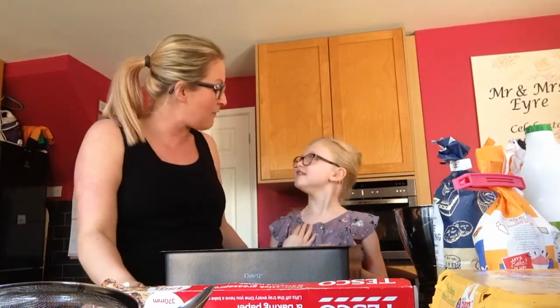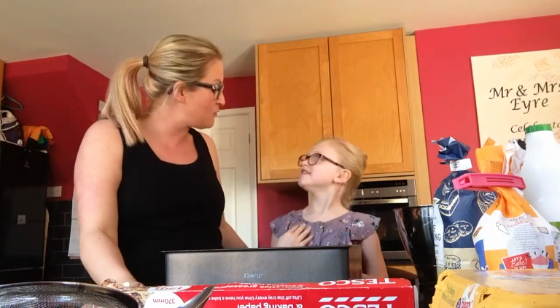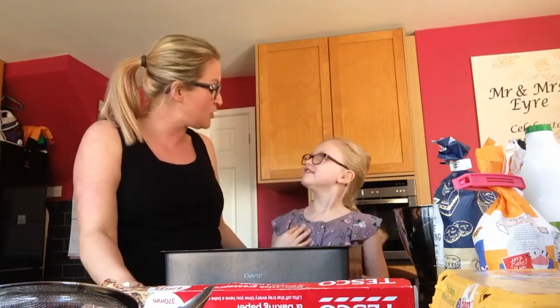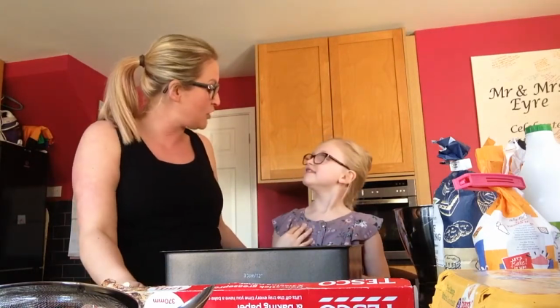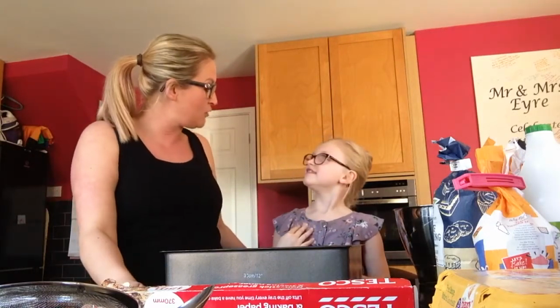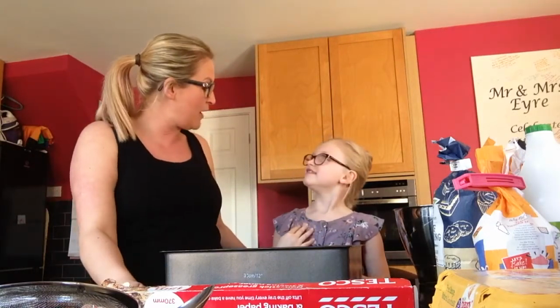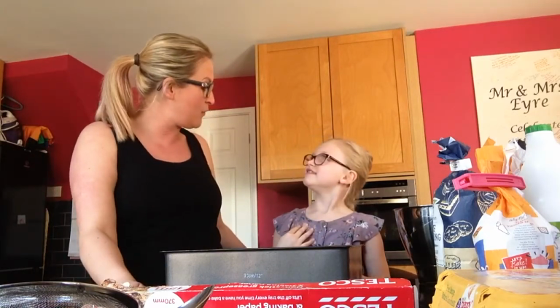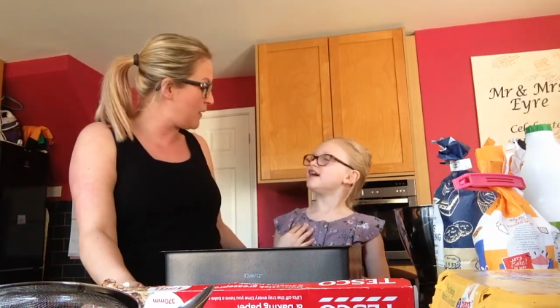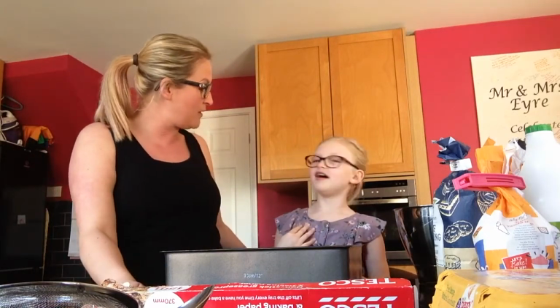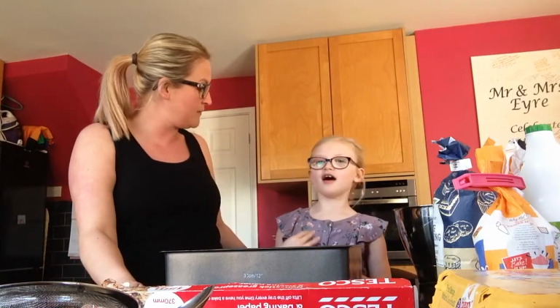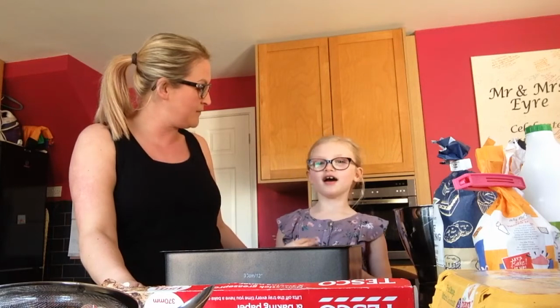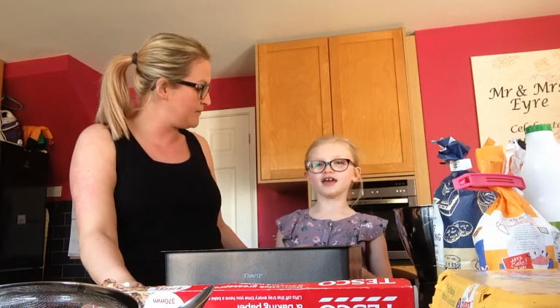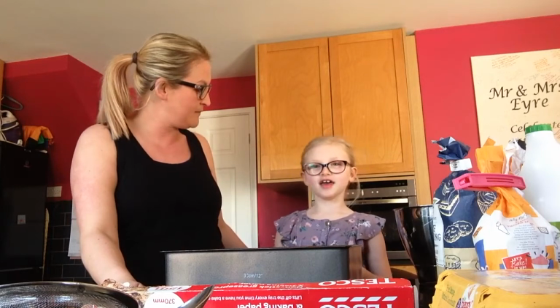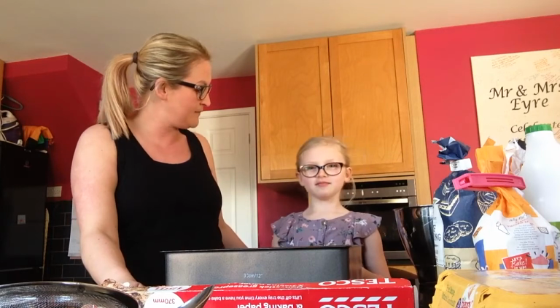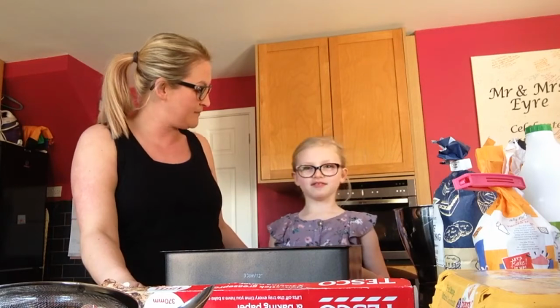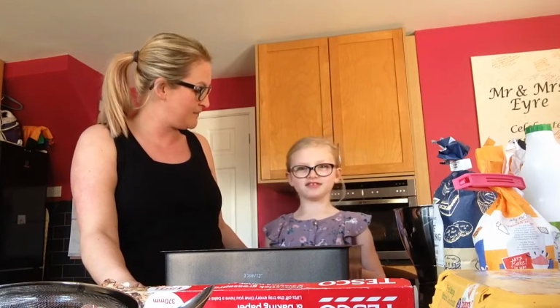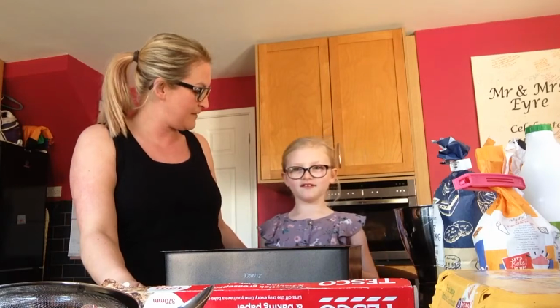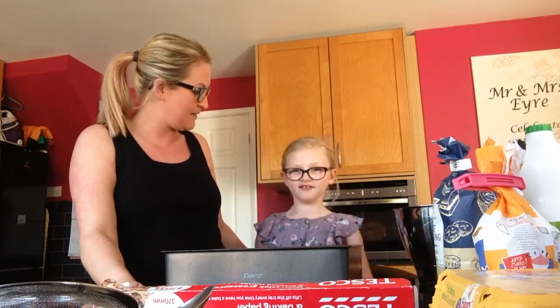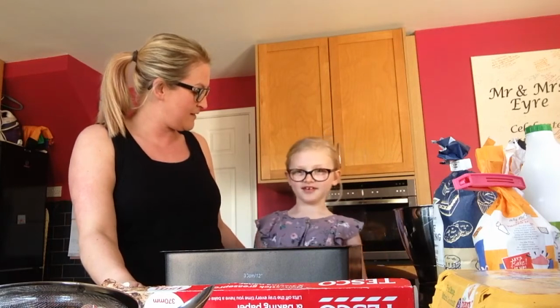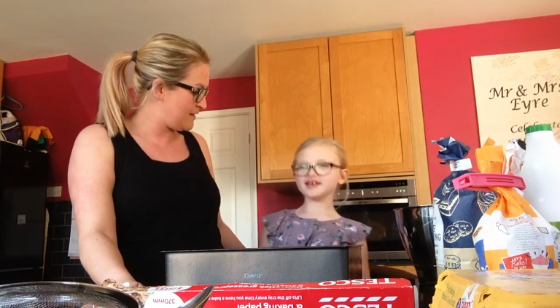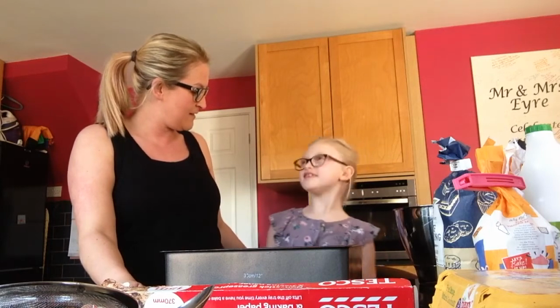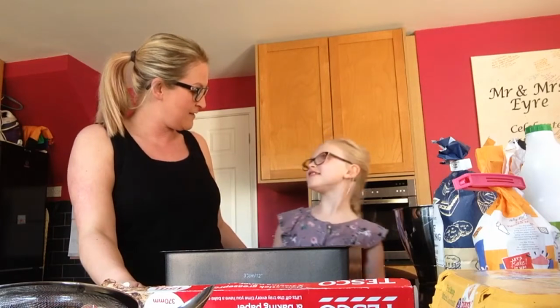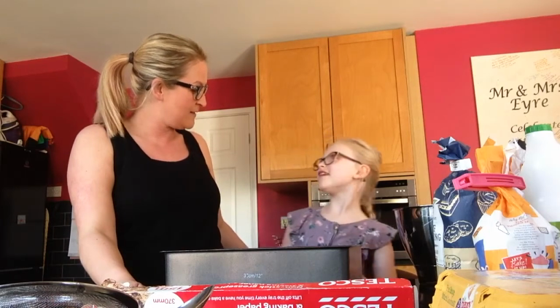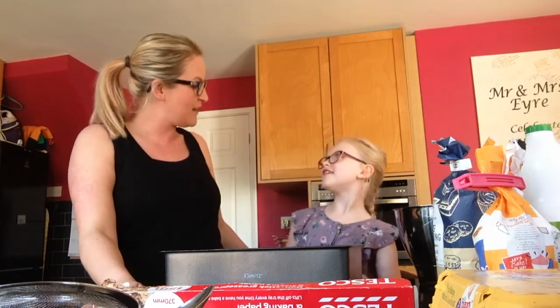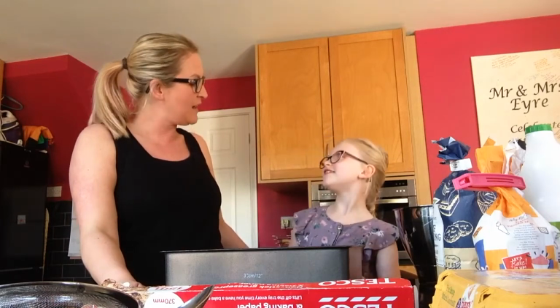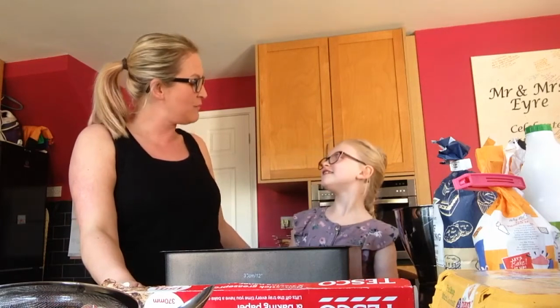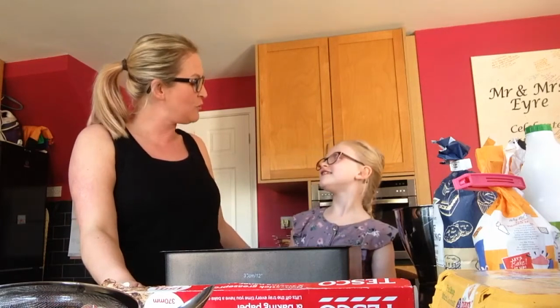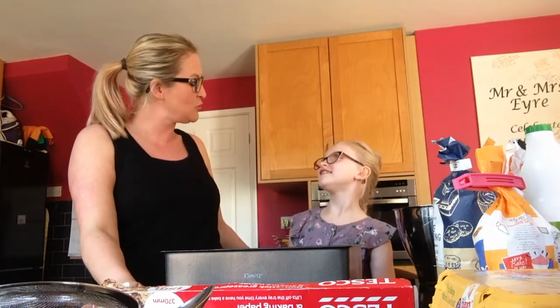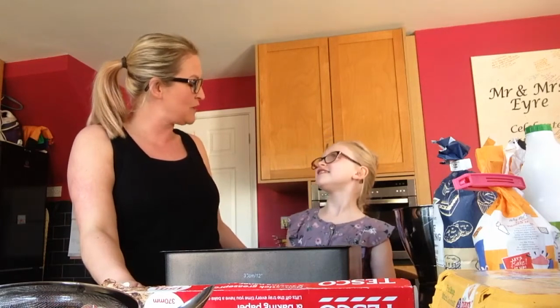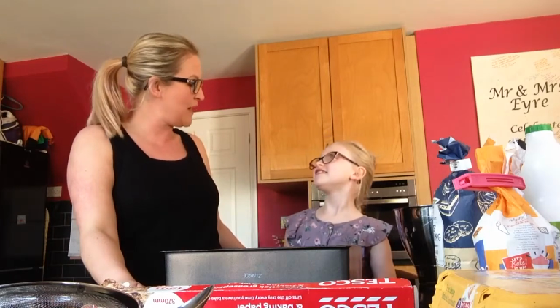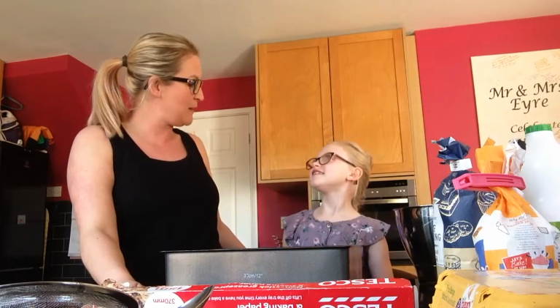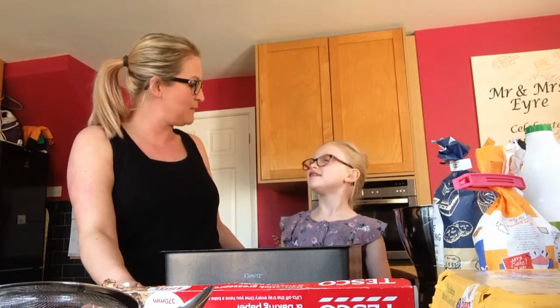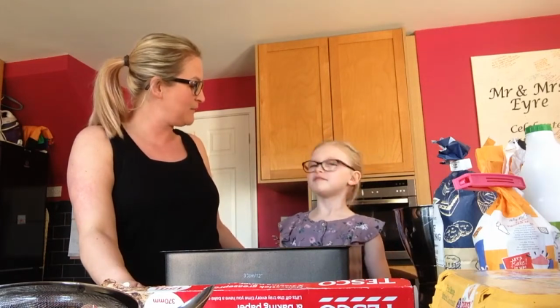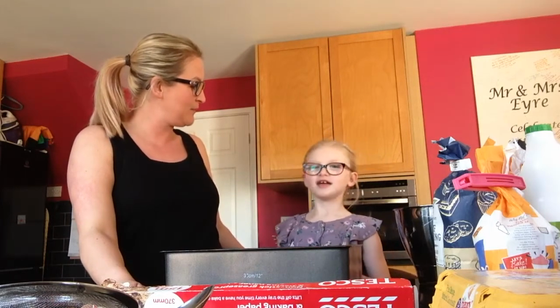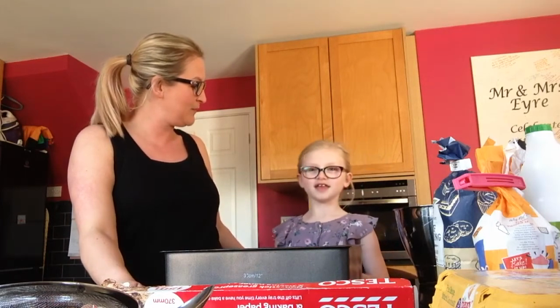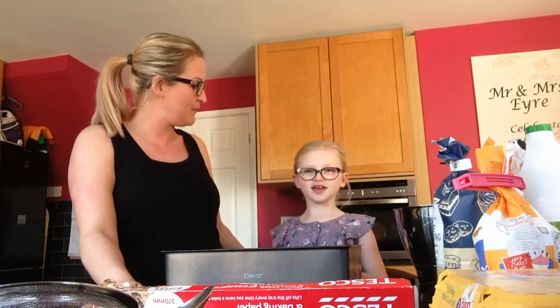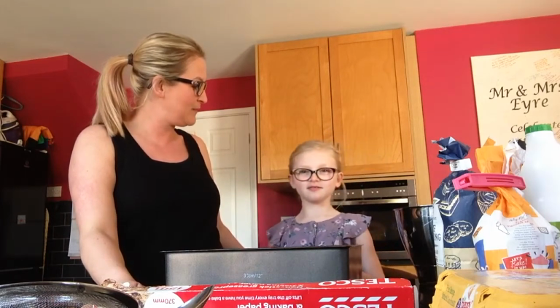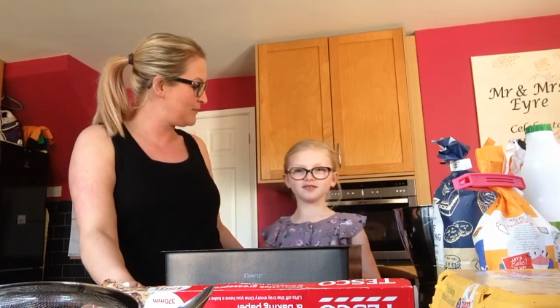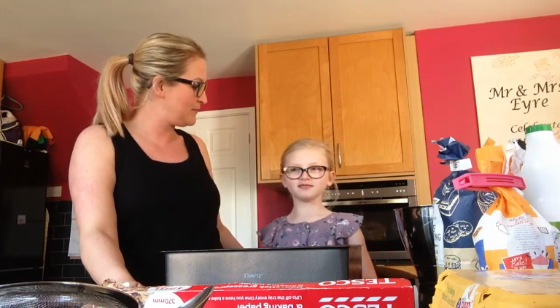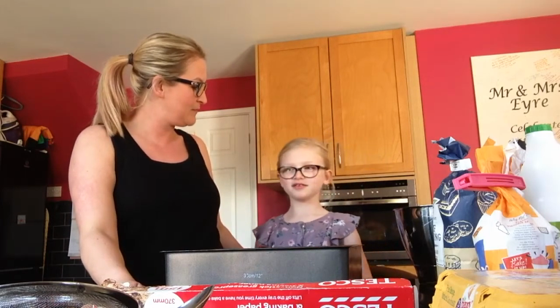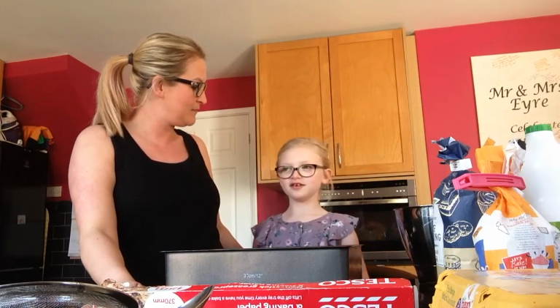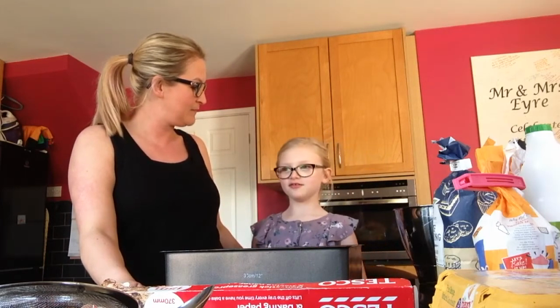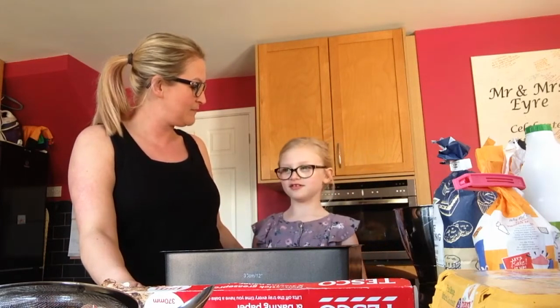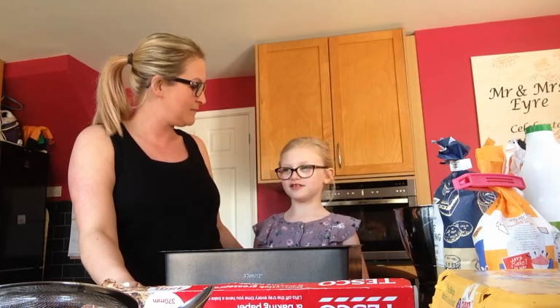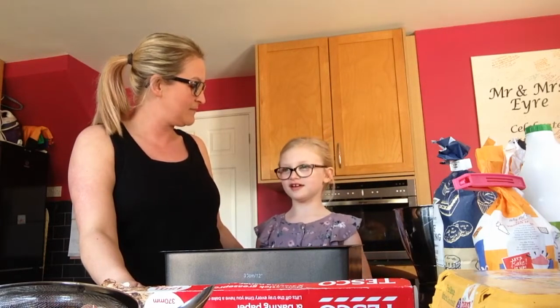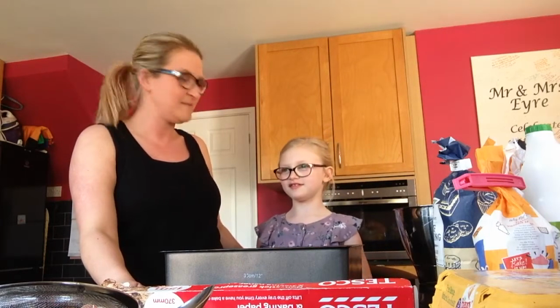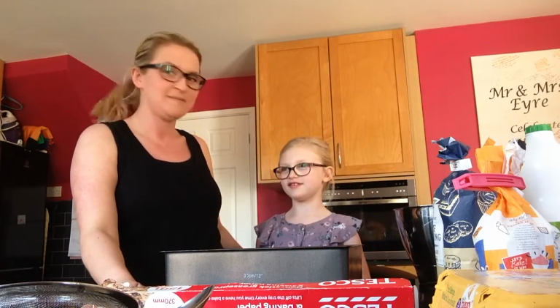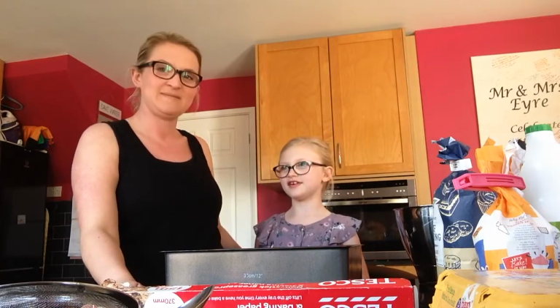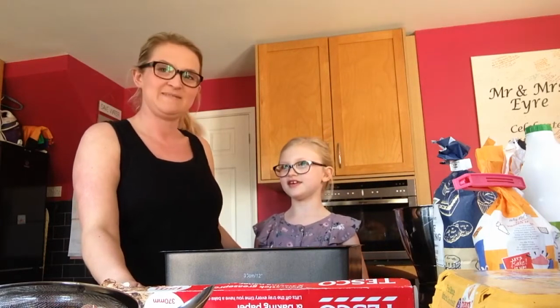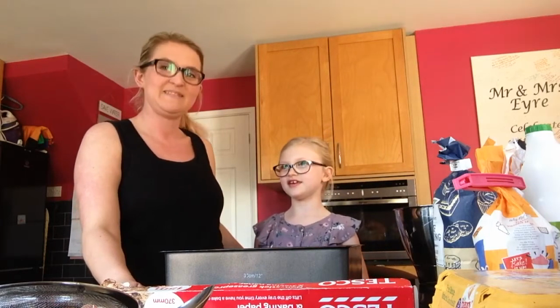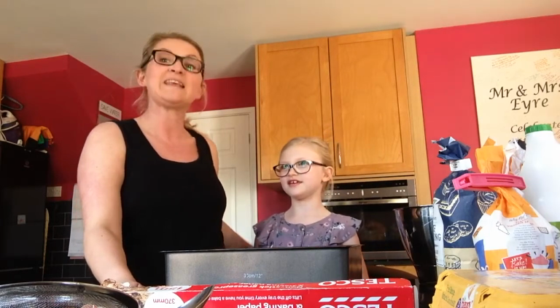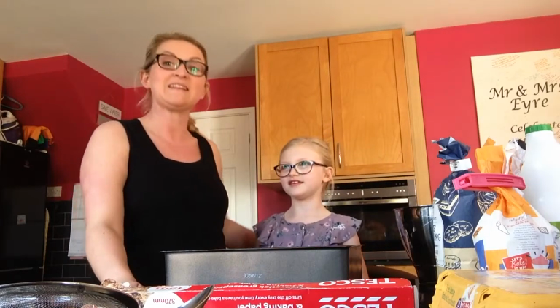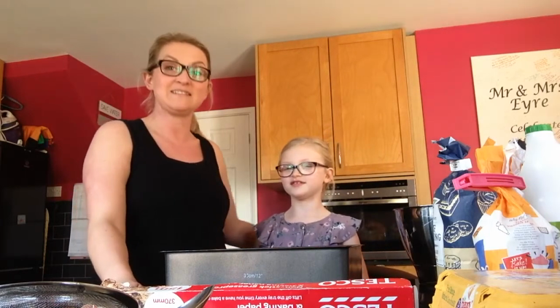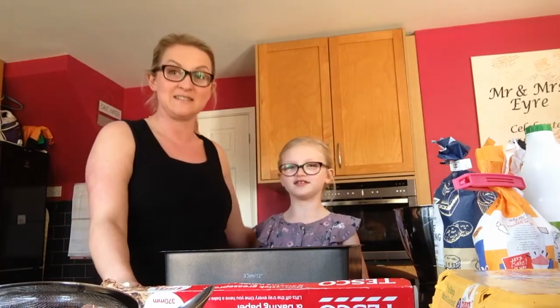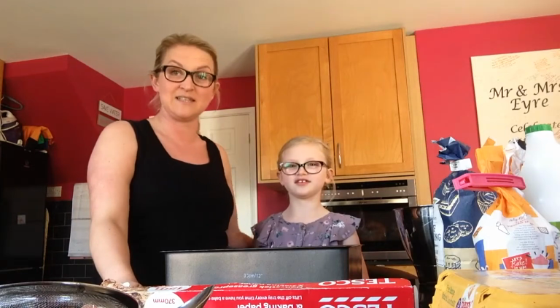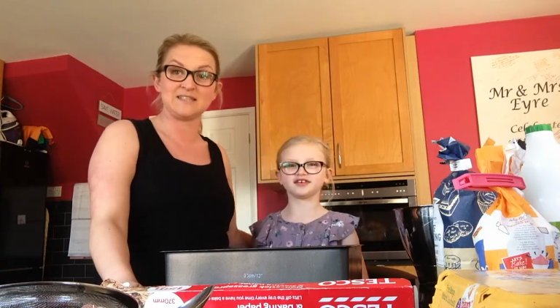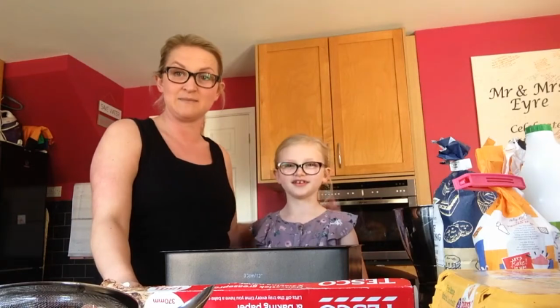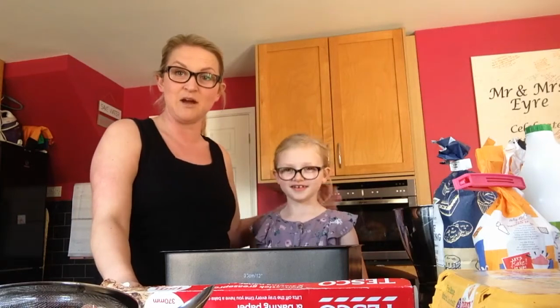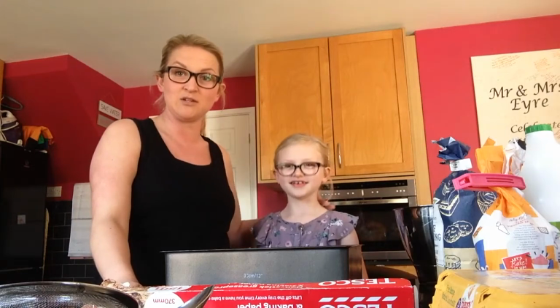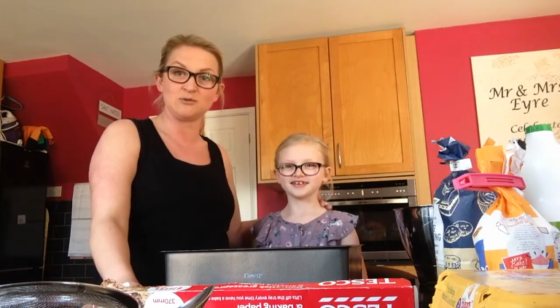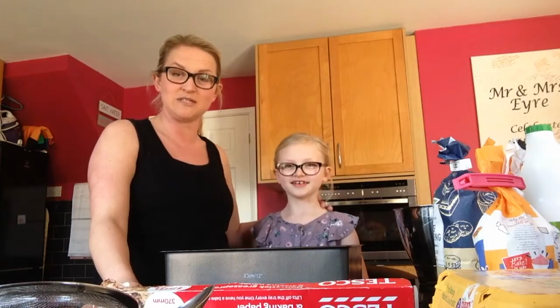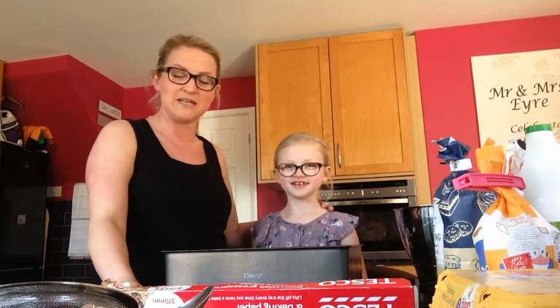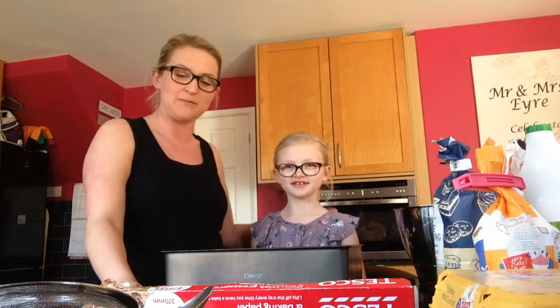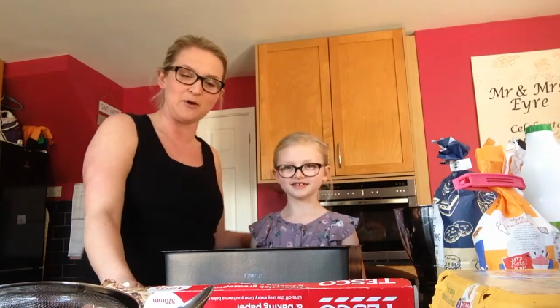How old are you, helper? I am seven years old. And what's your name? My name is Miss Hilda slash Tilly. And this is my daughter, Tilly Boo.